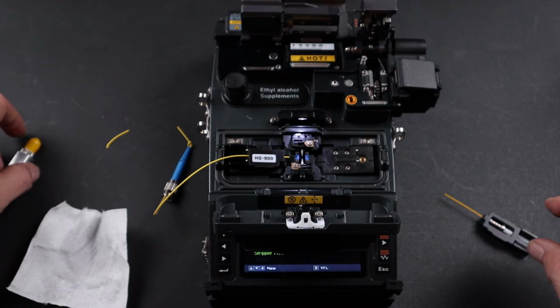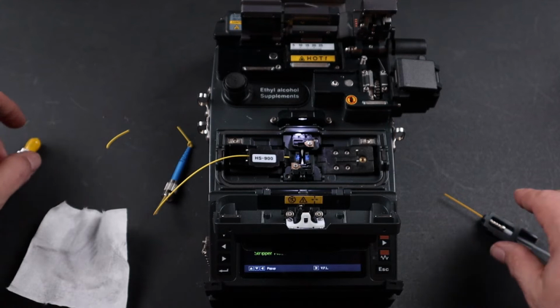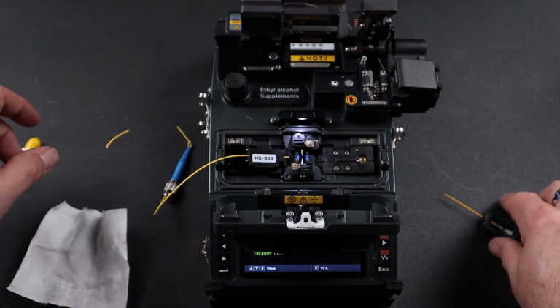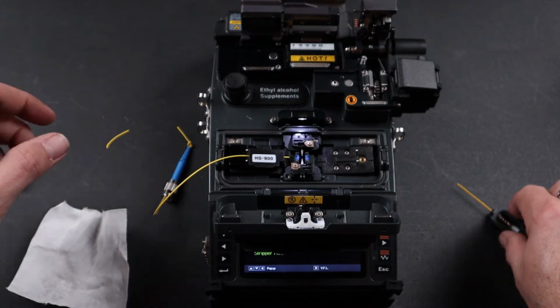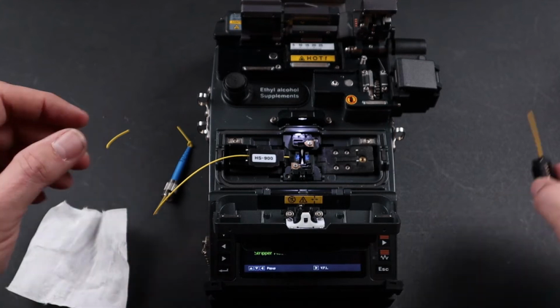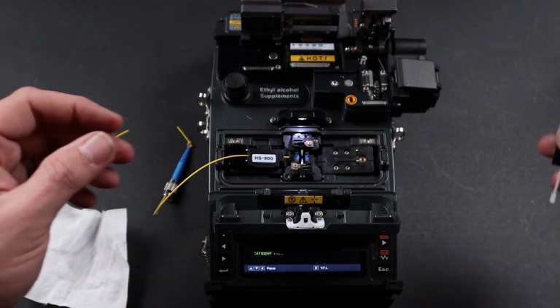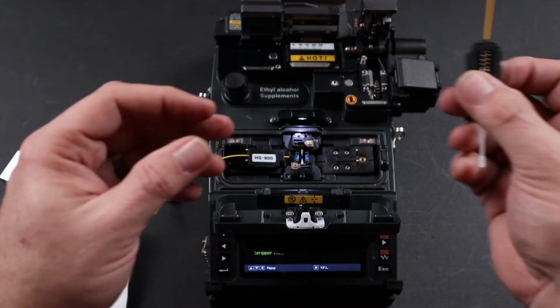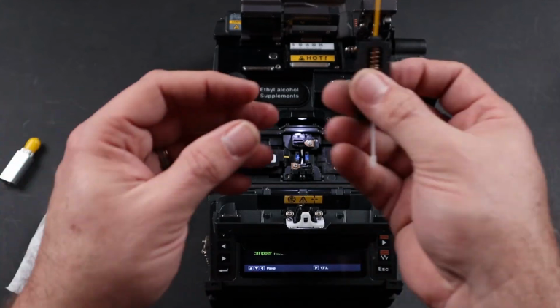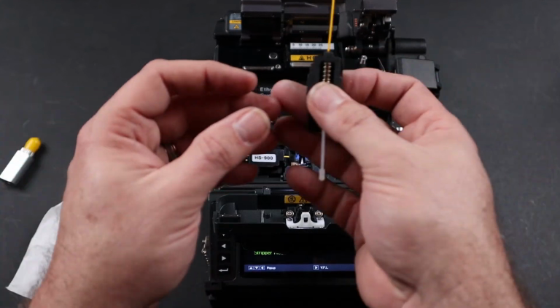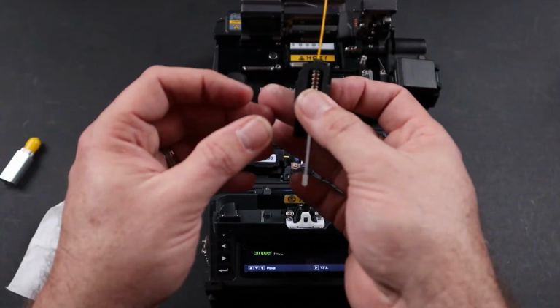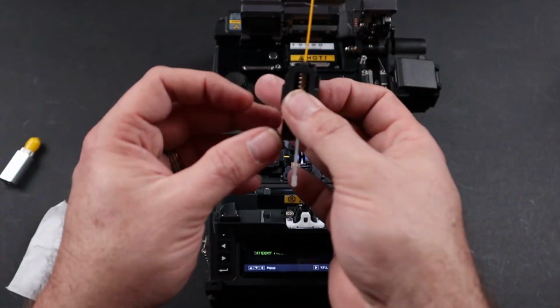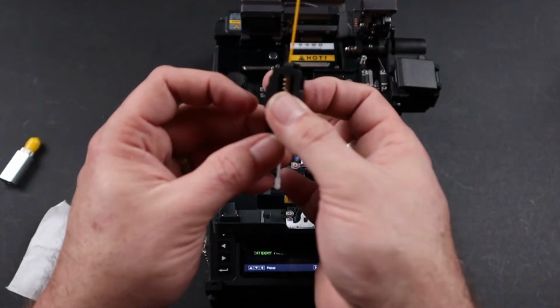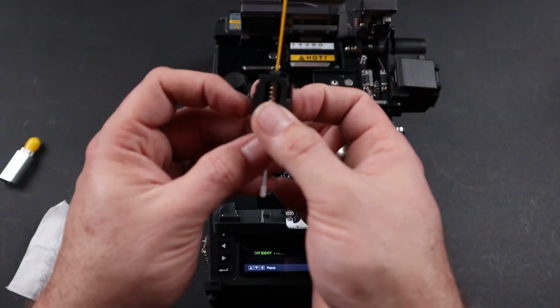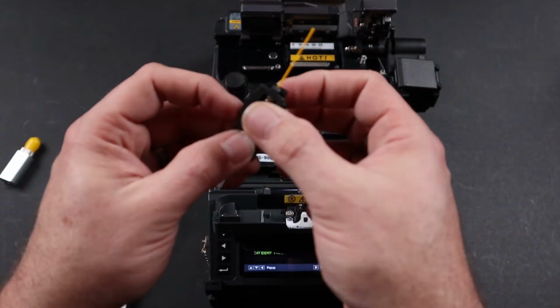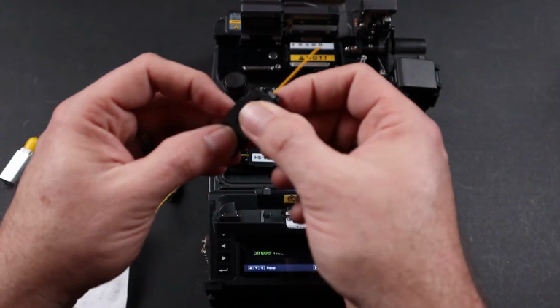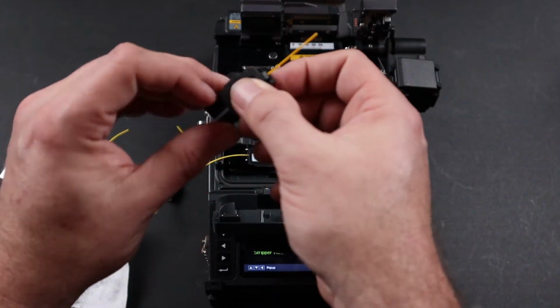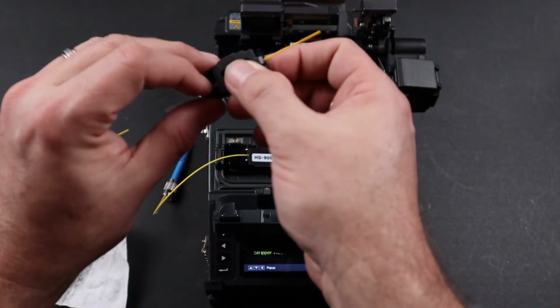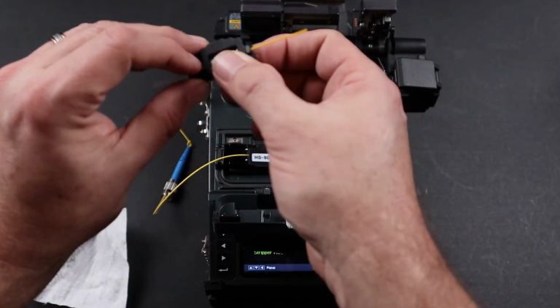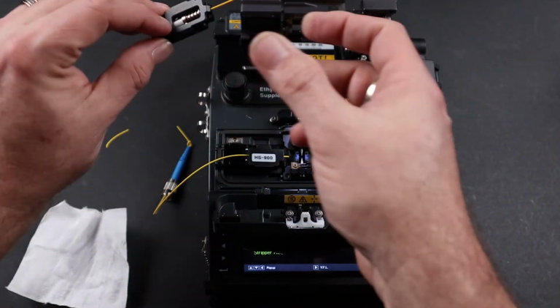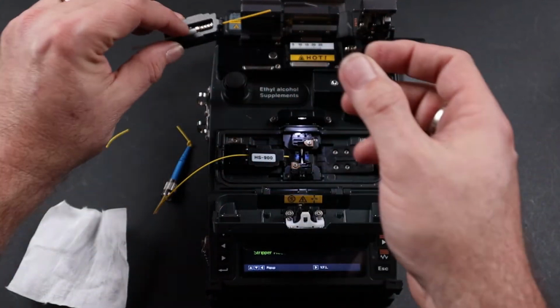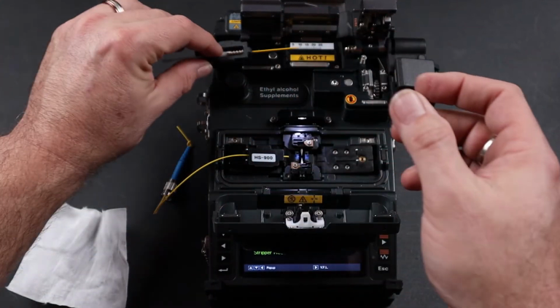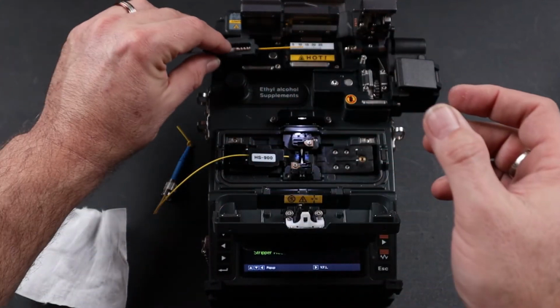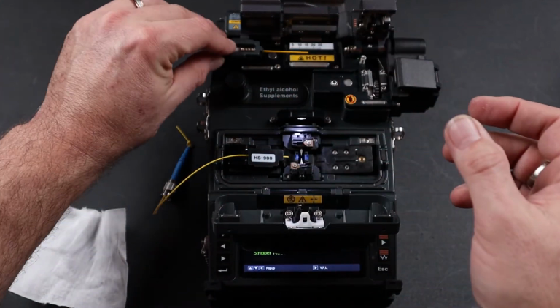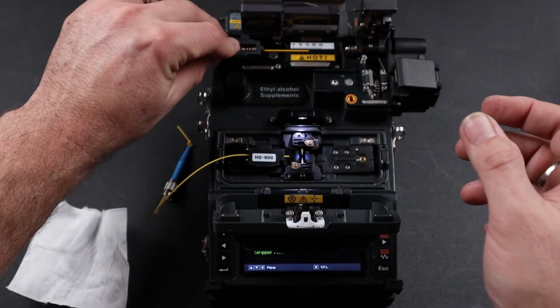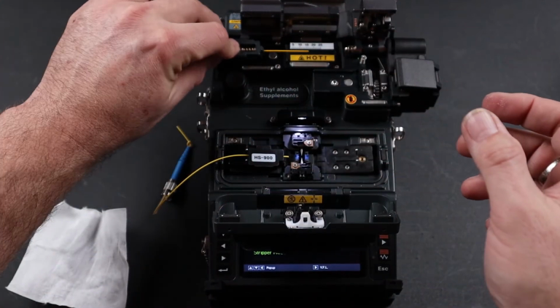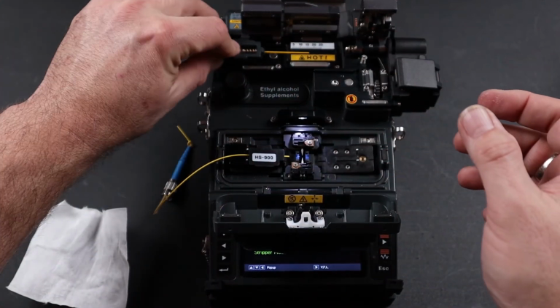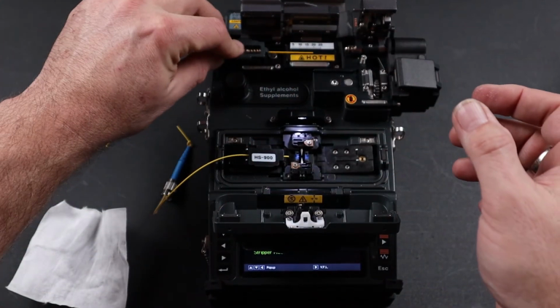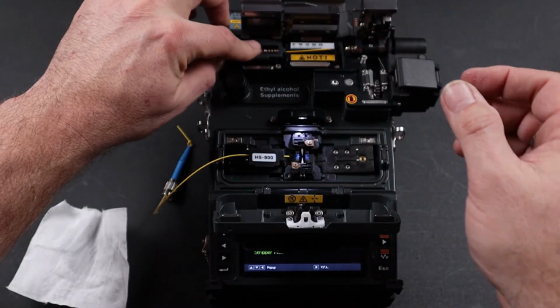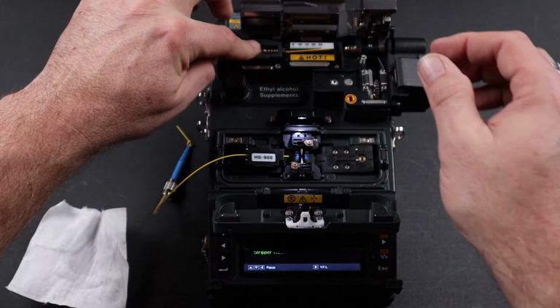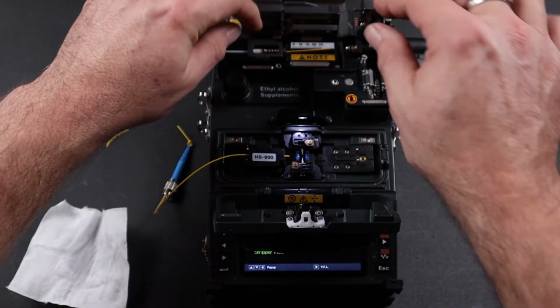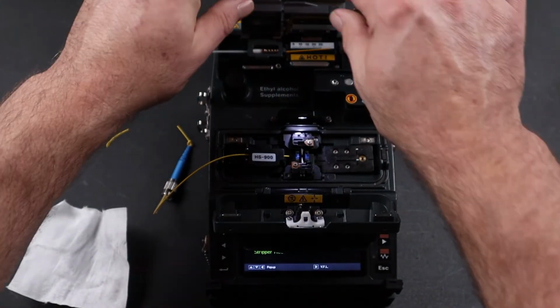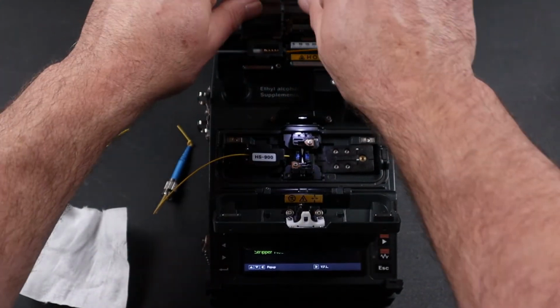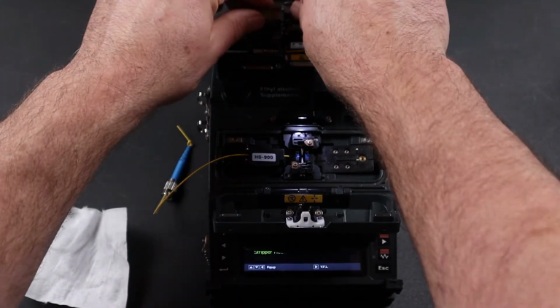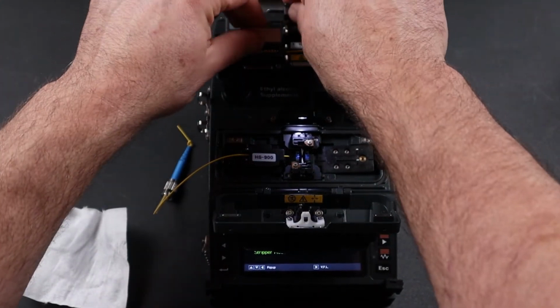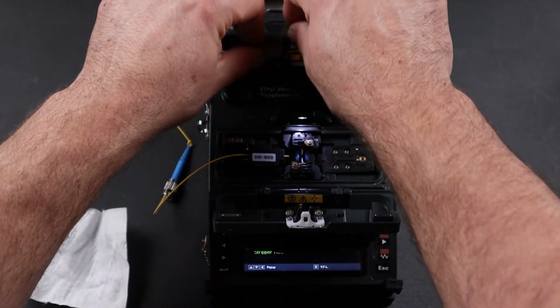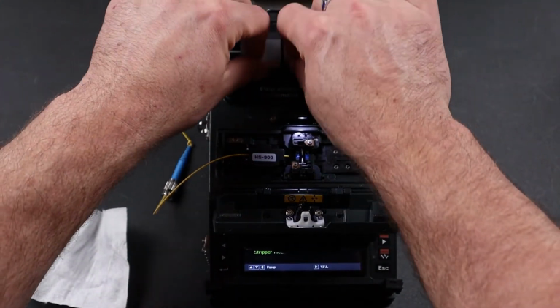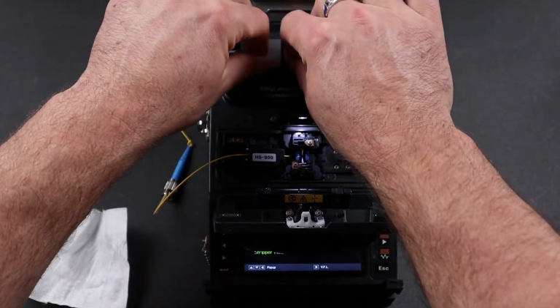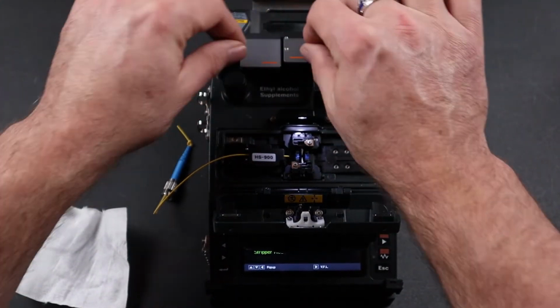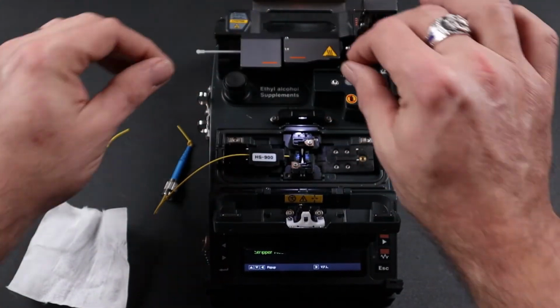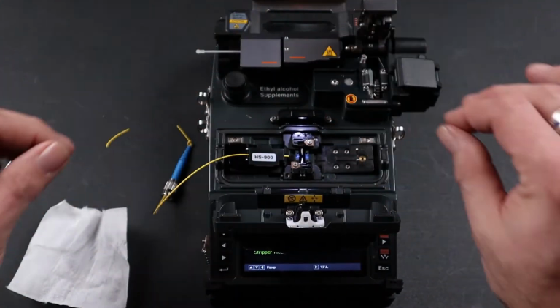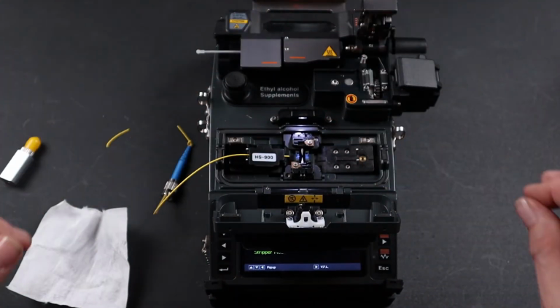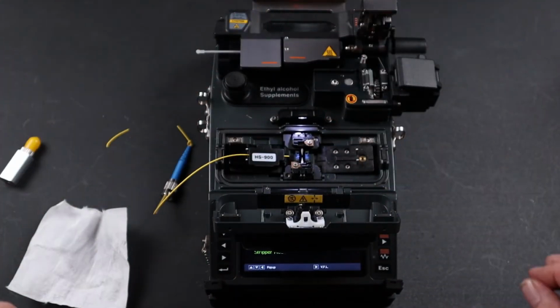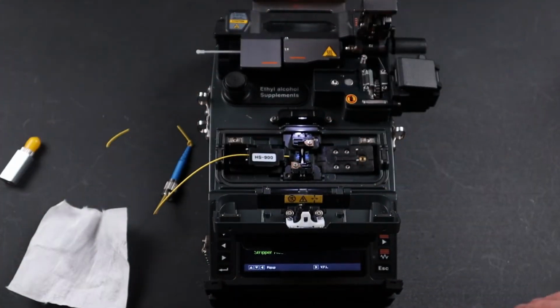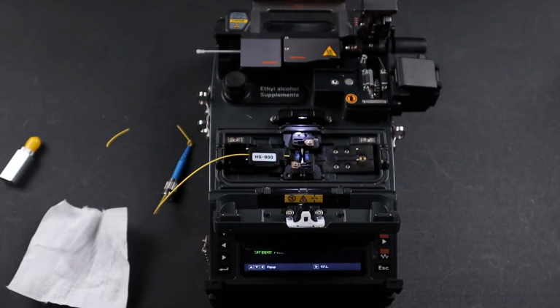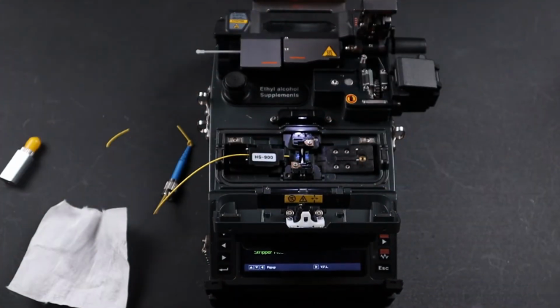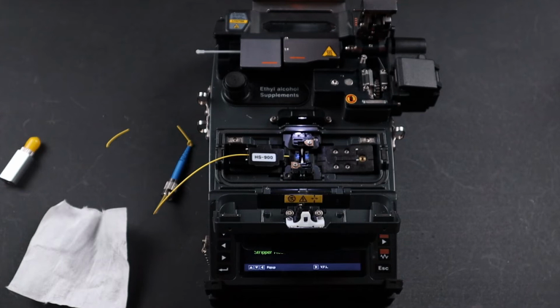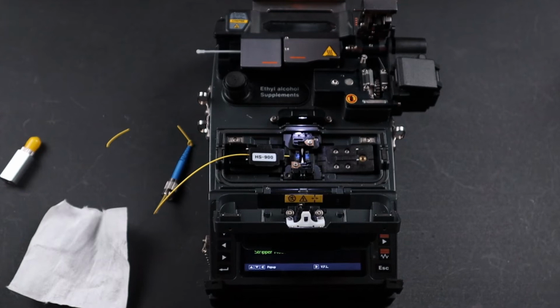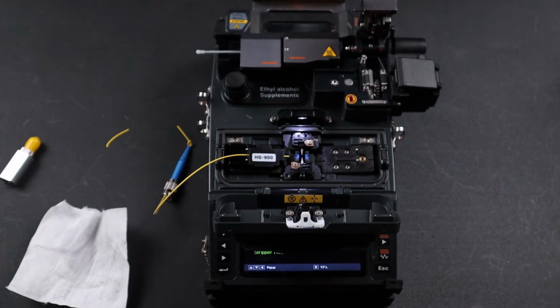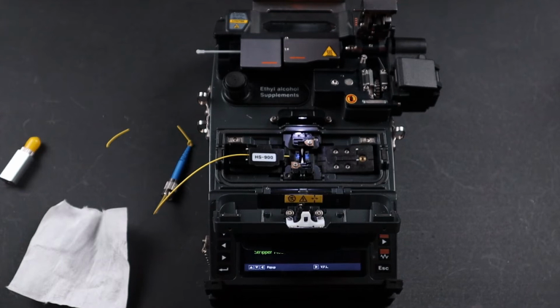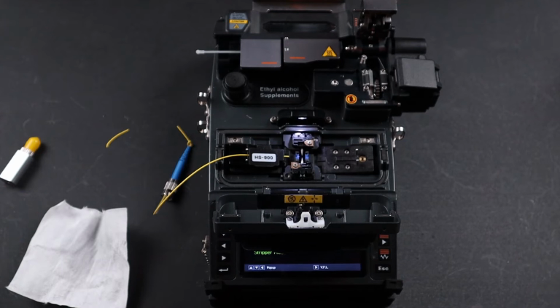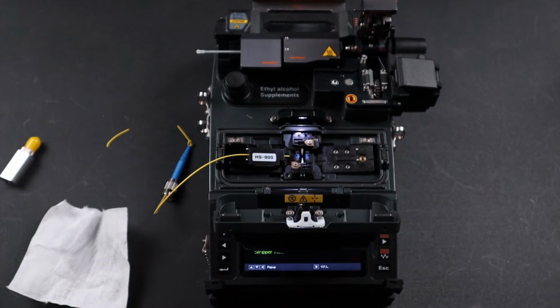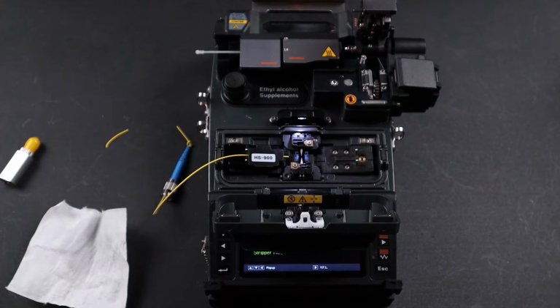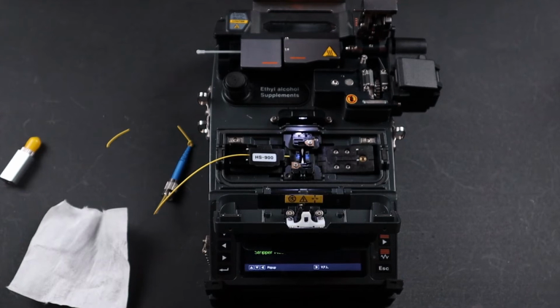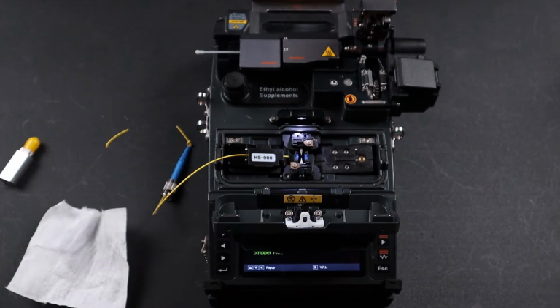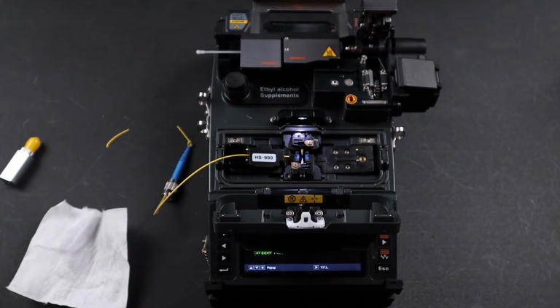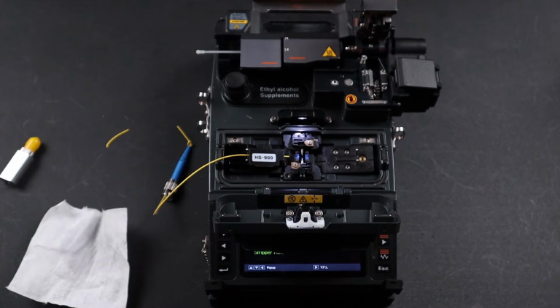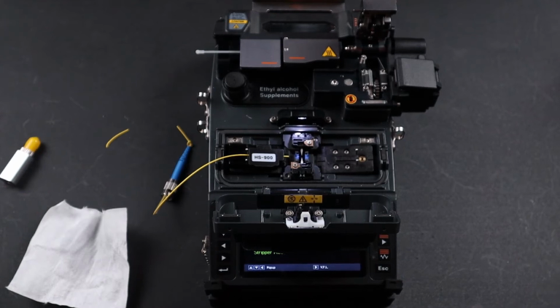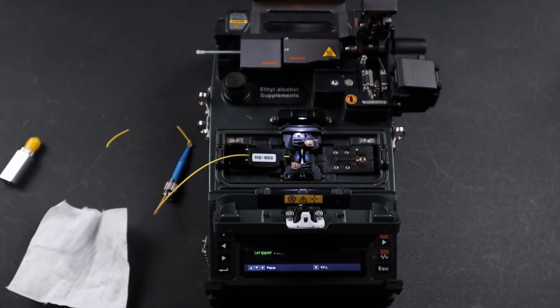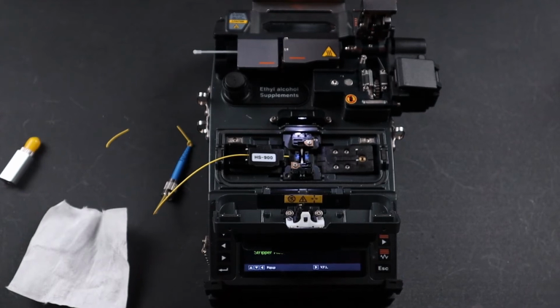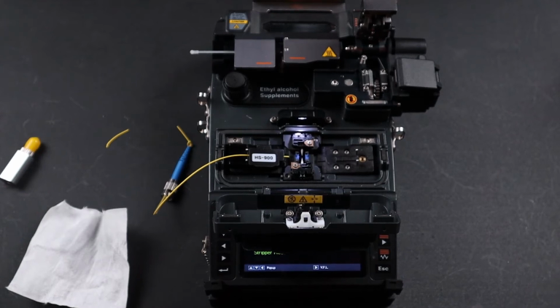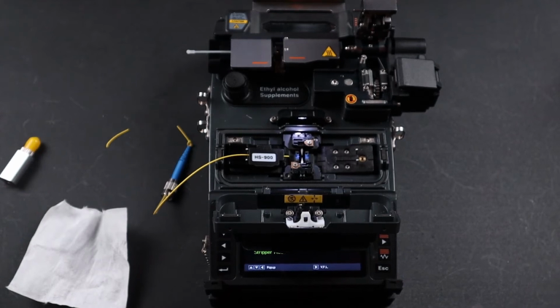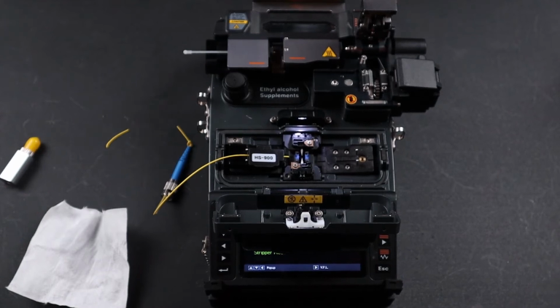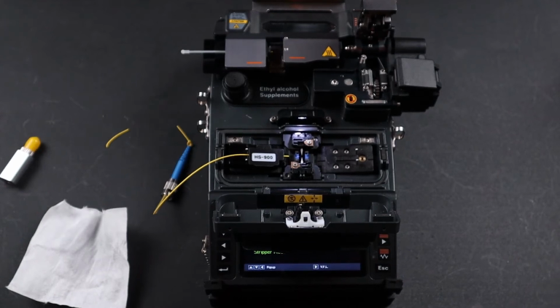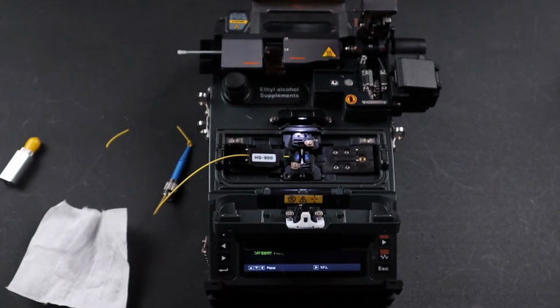Next, take your connector and do the same: strip, clean, cleave, and place in your splicer.